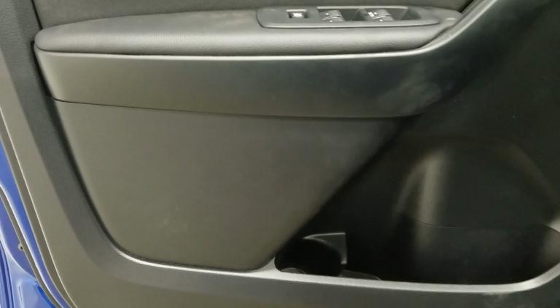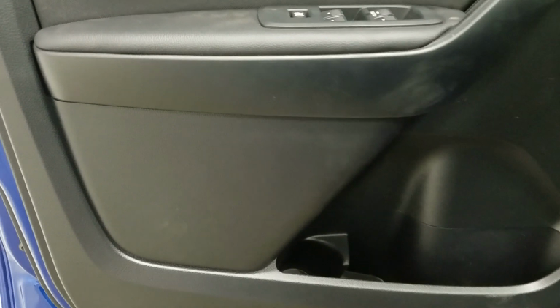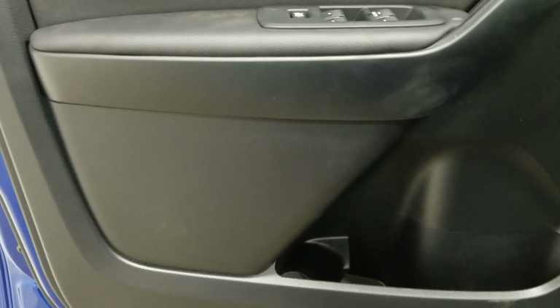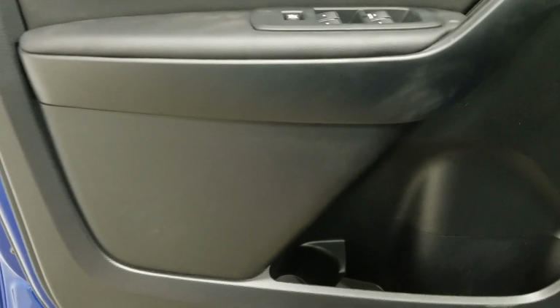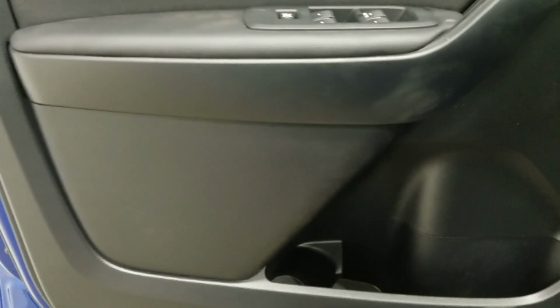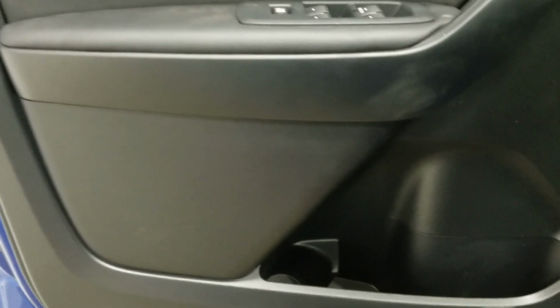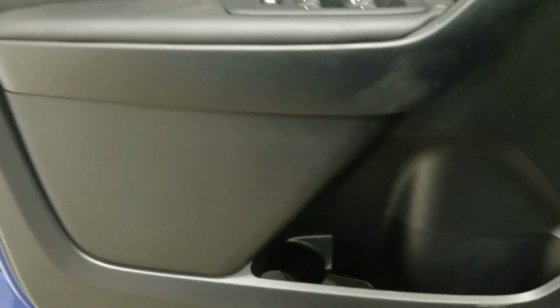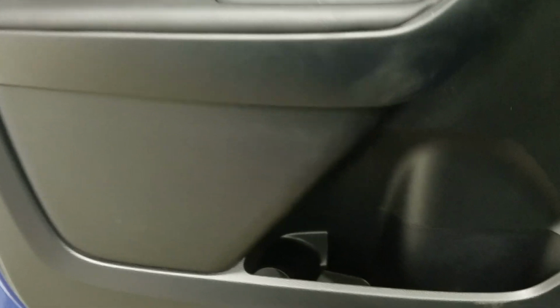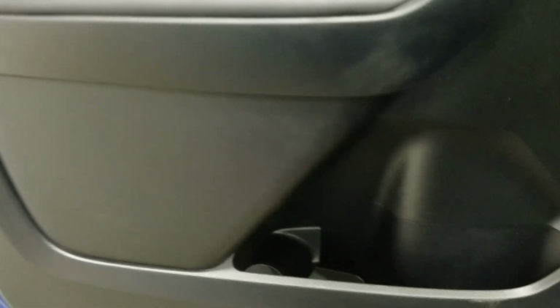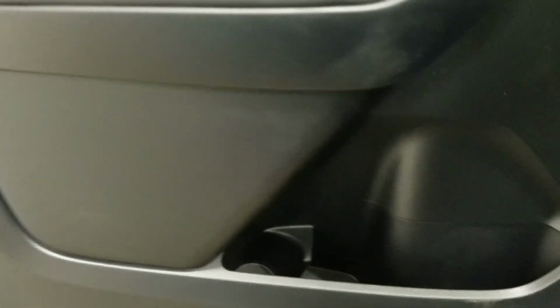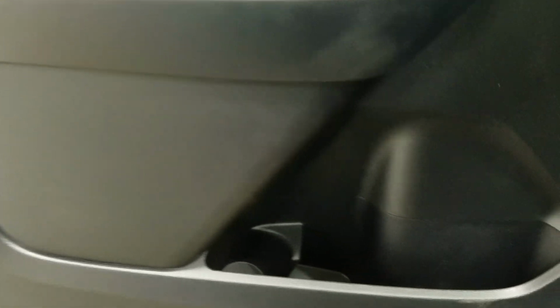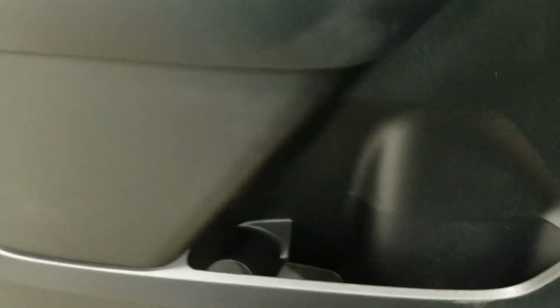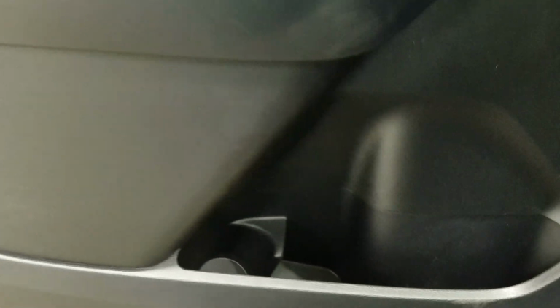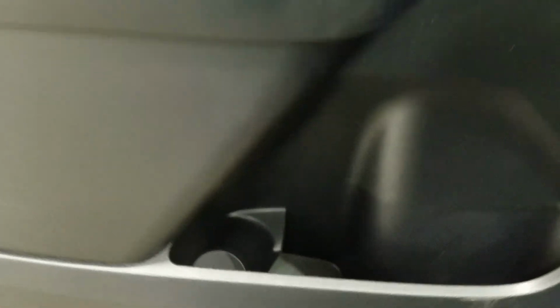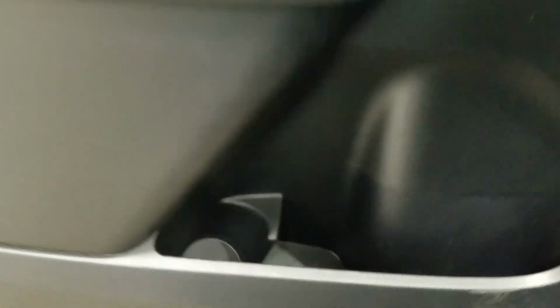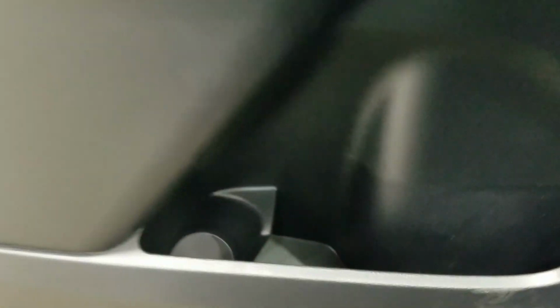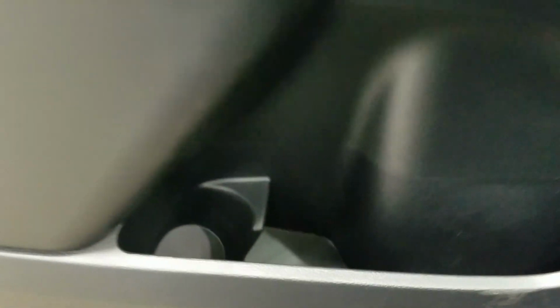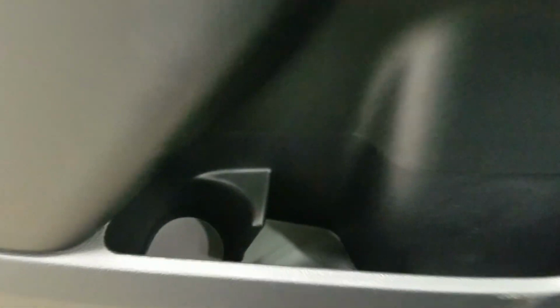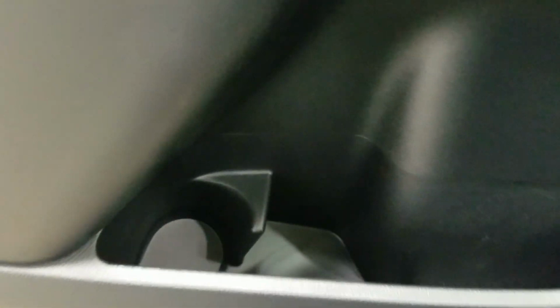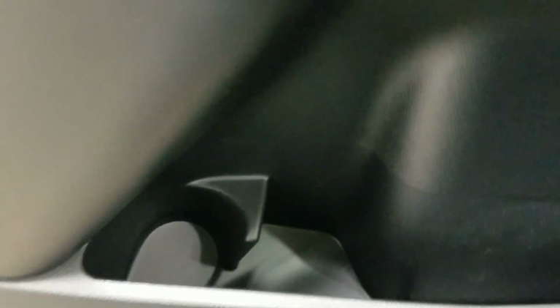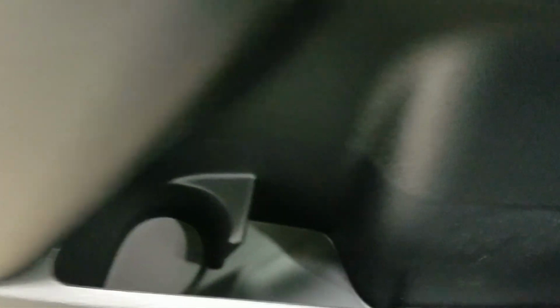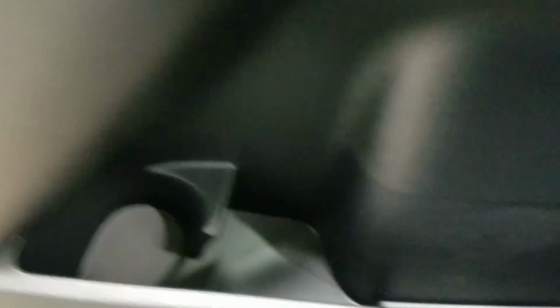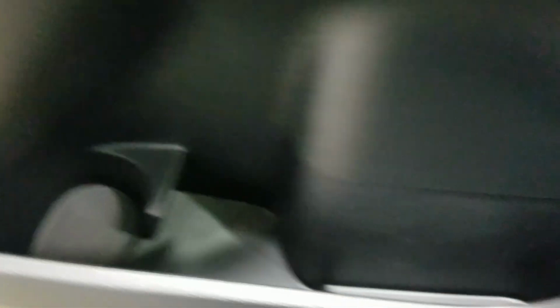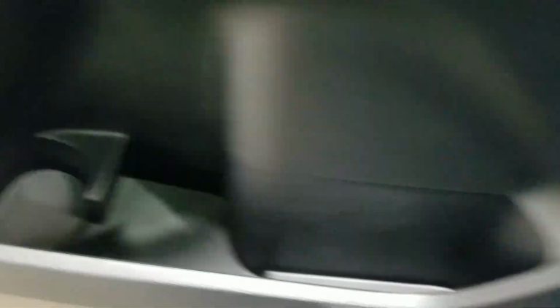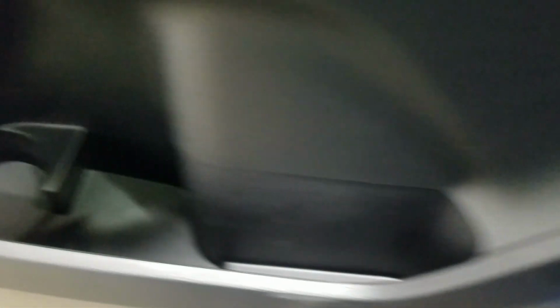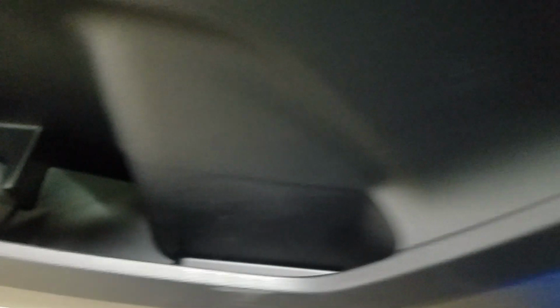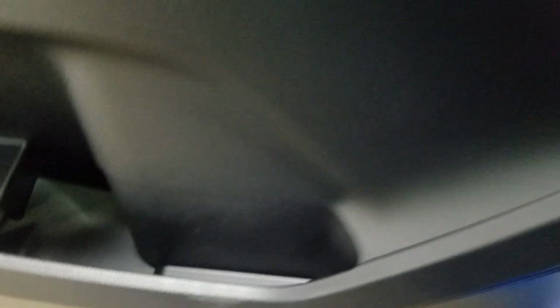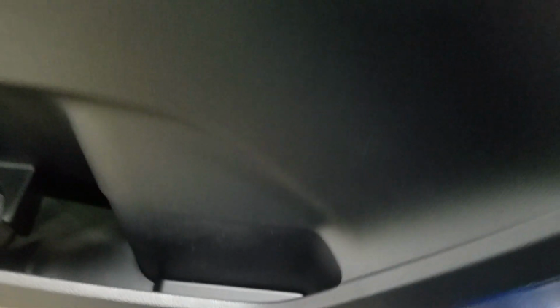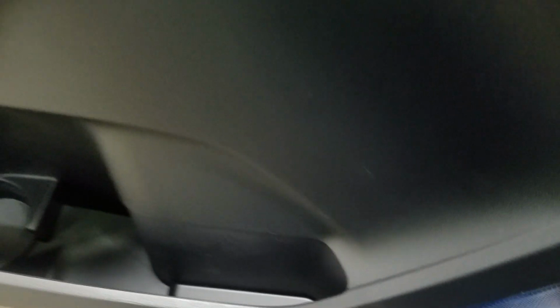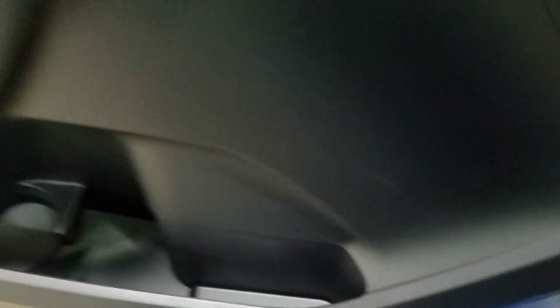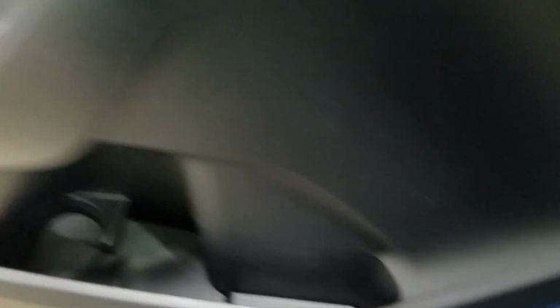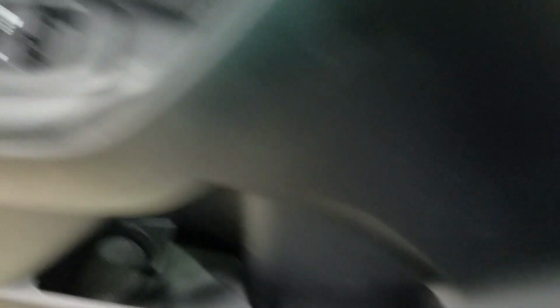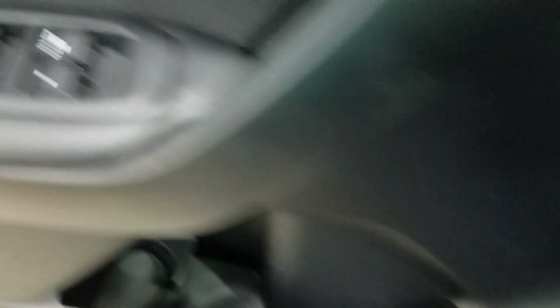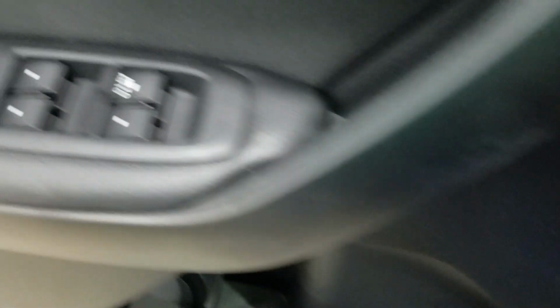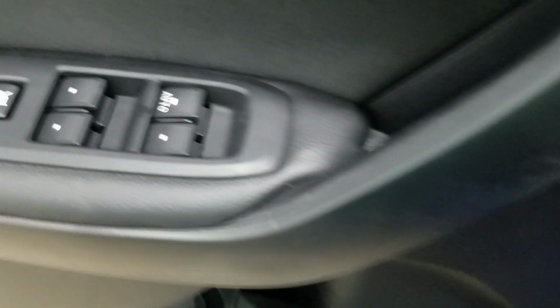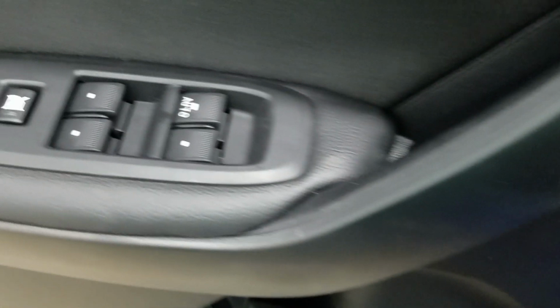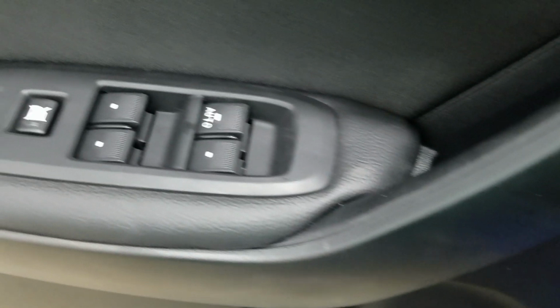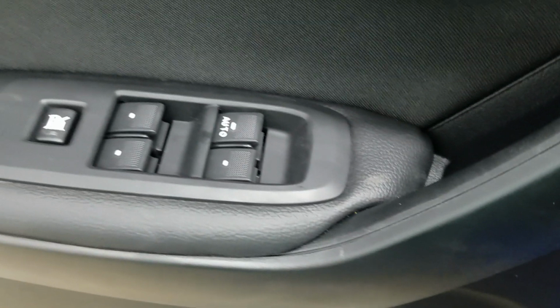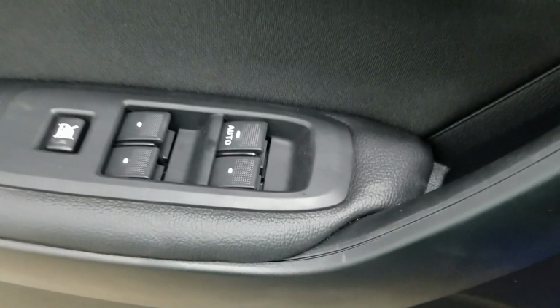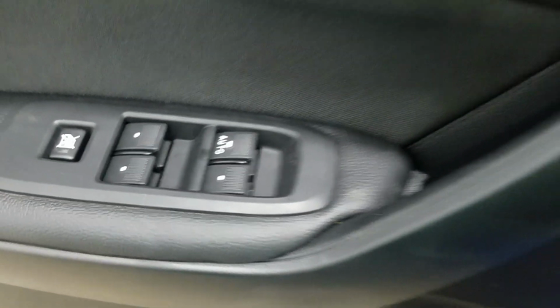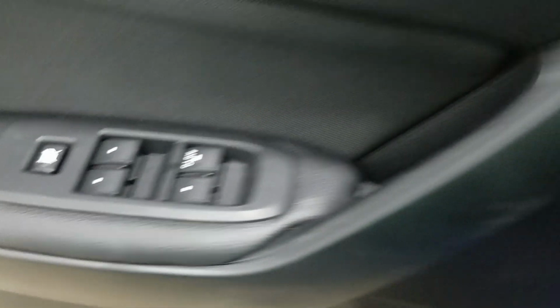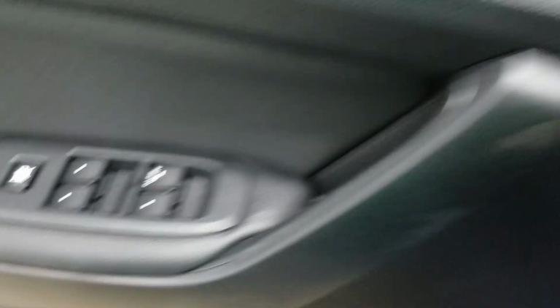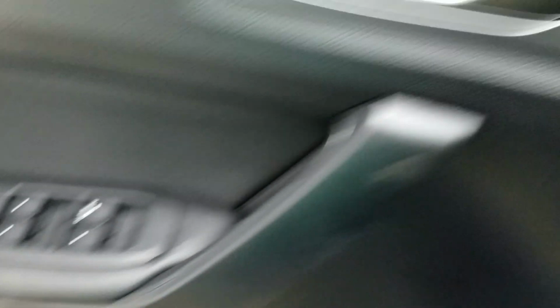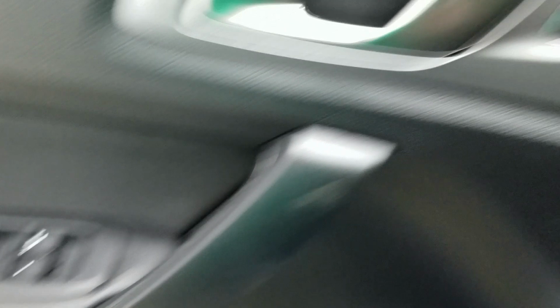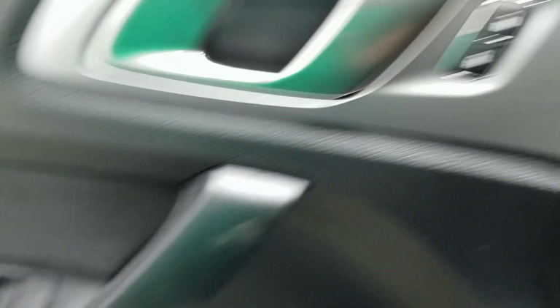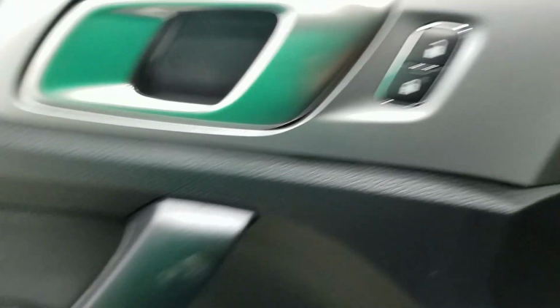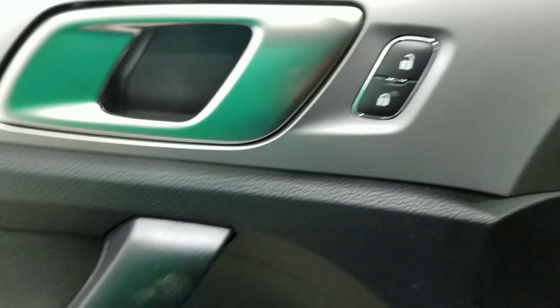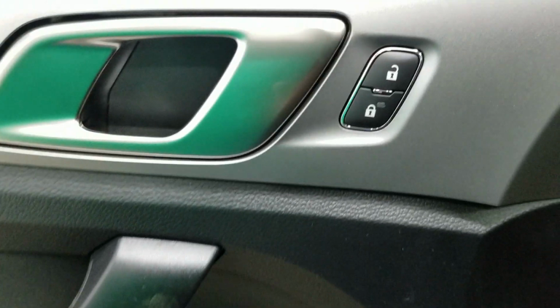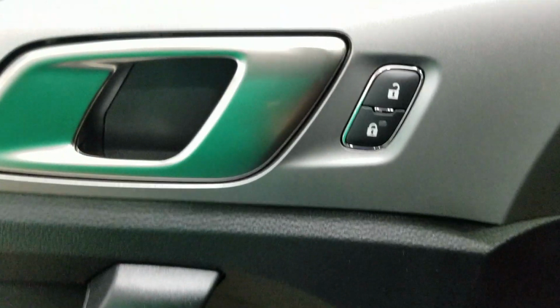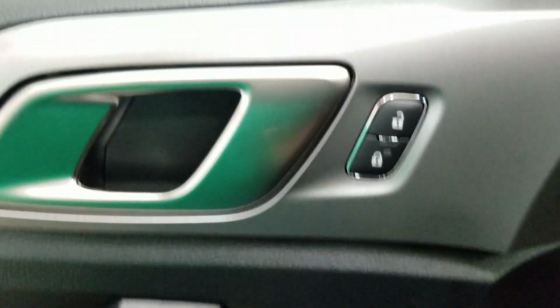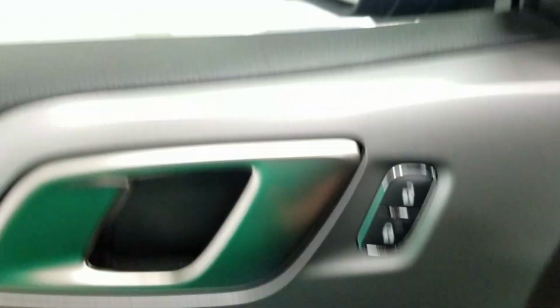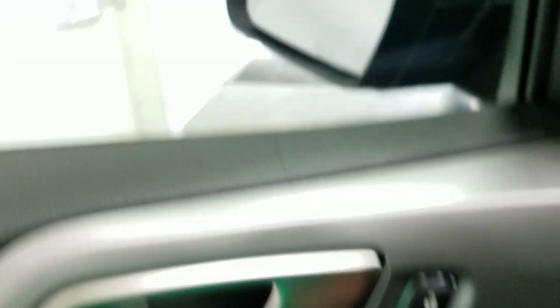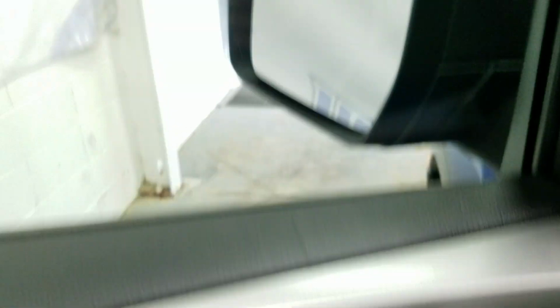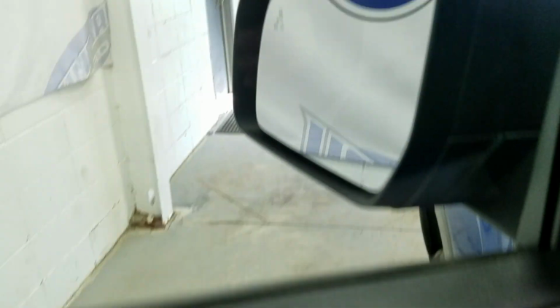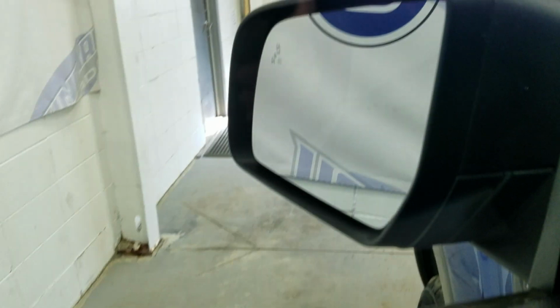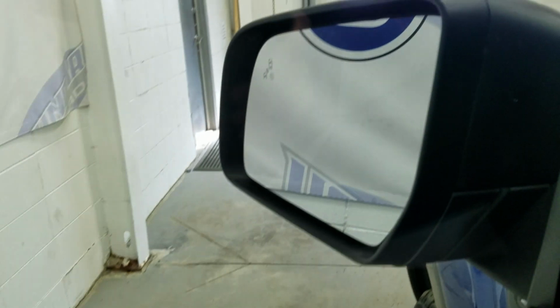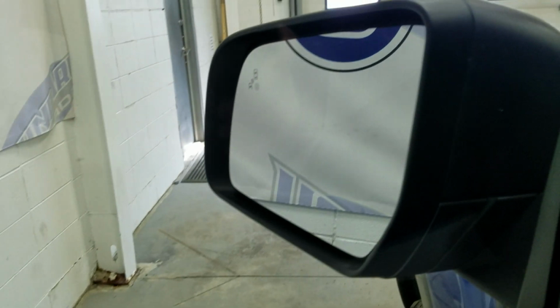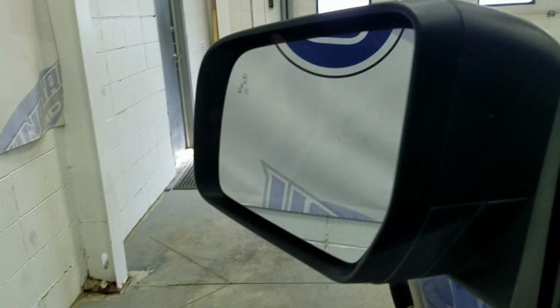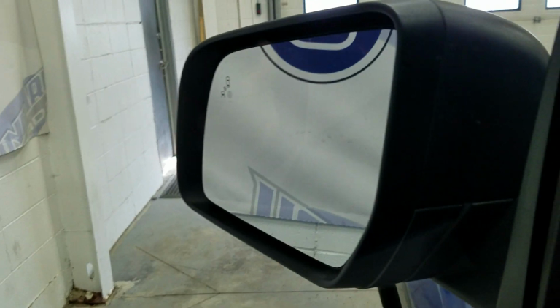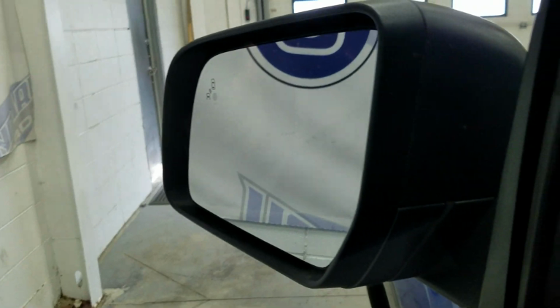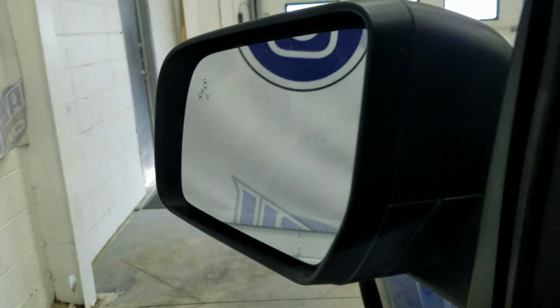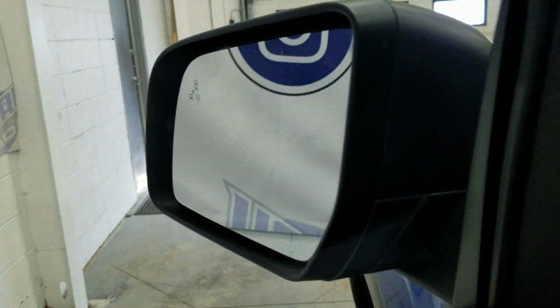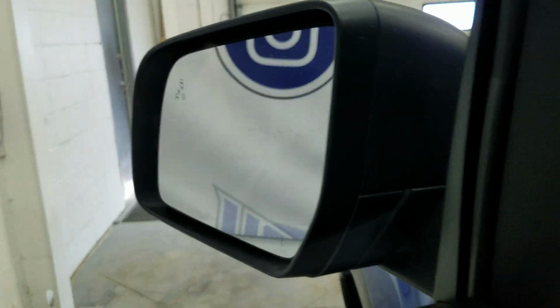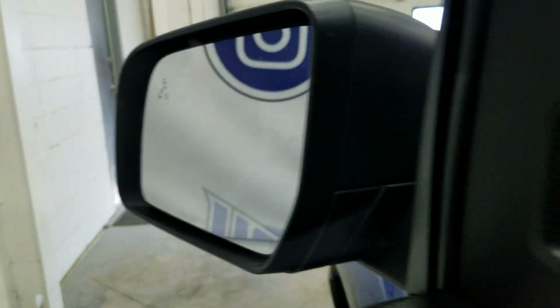At the interior we have loads of driver-friendly features including tons of storage as well as power windows, power locks, and a blind spot information system.